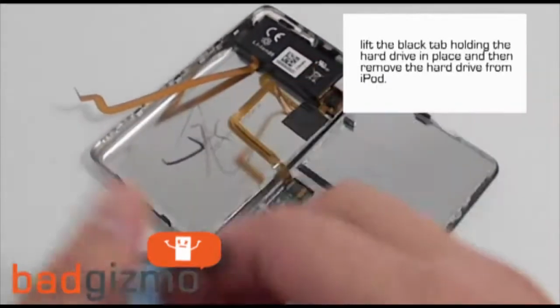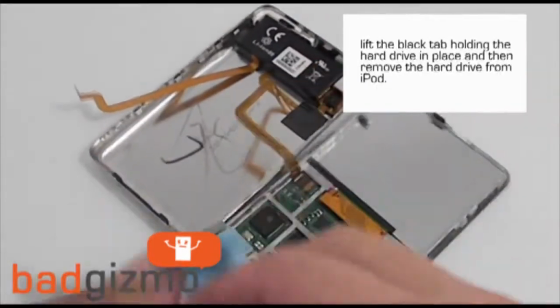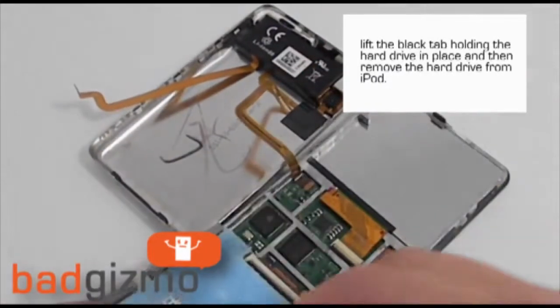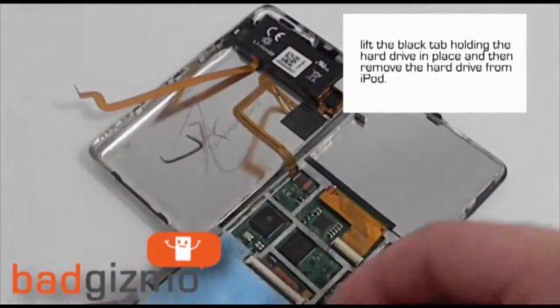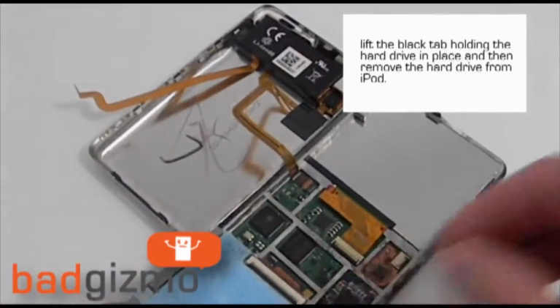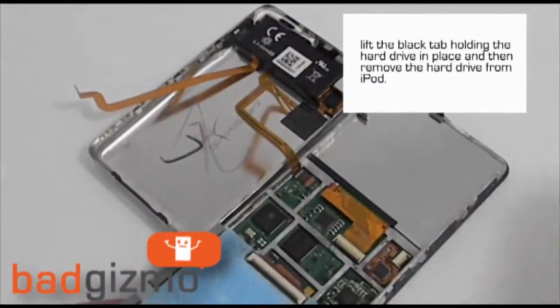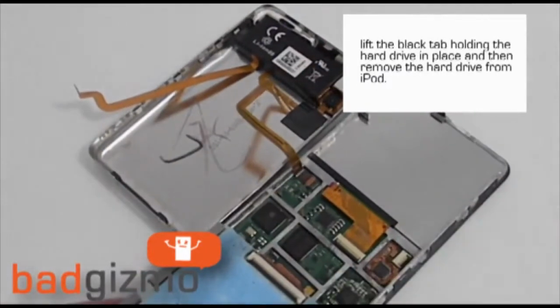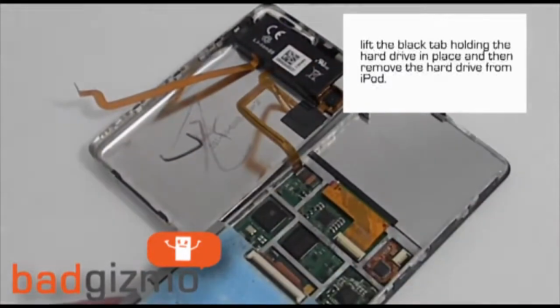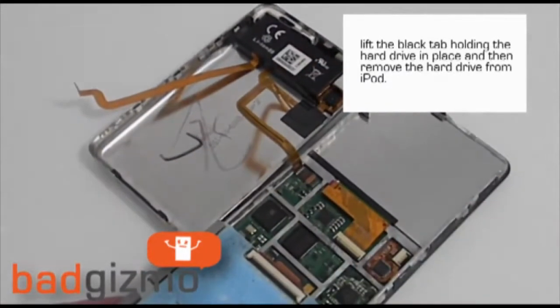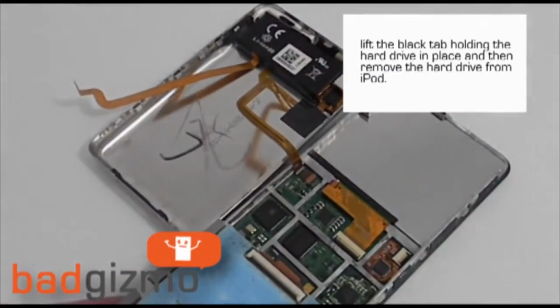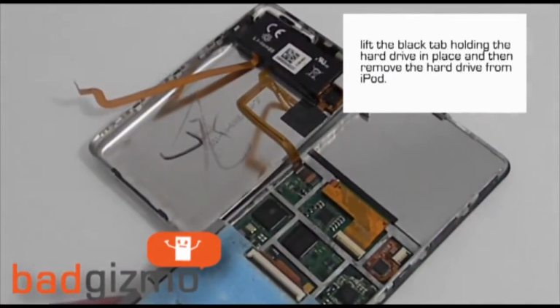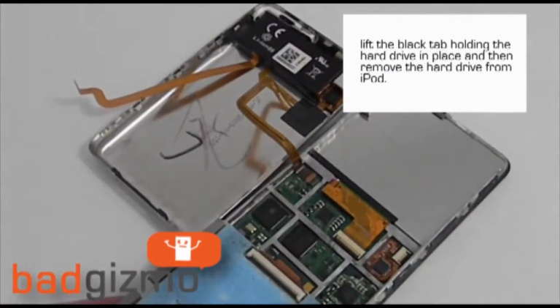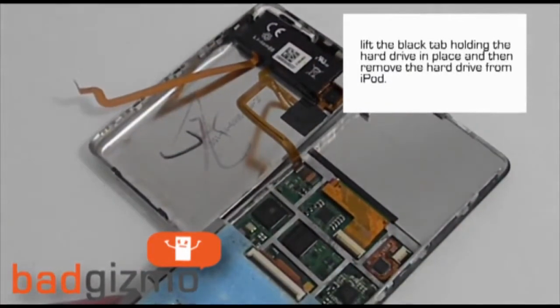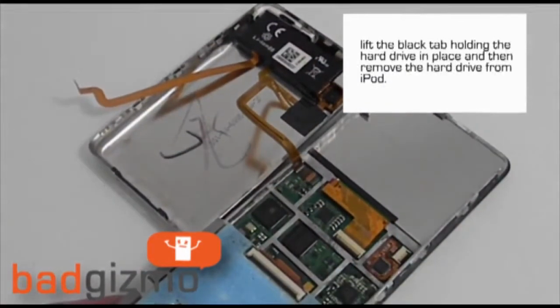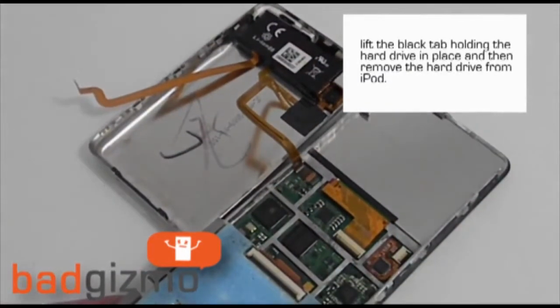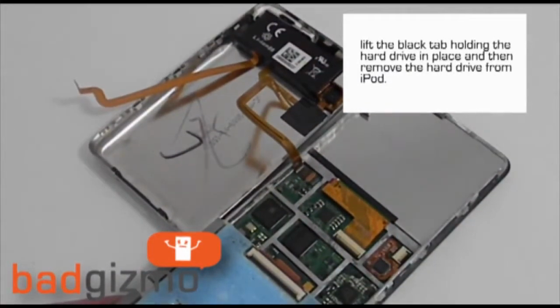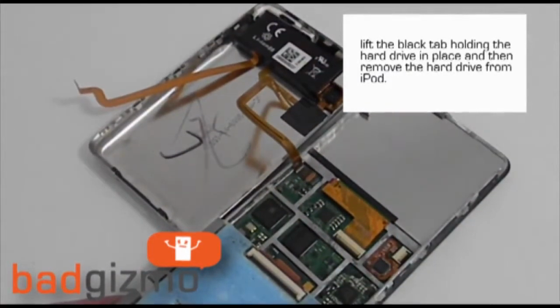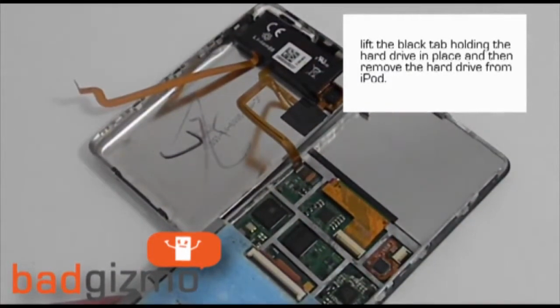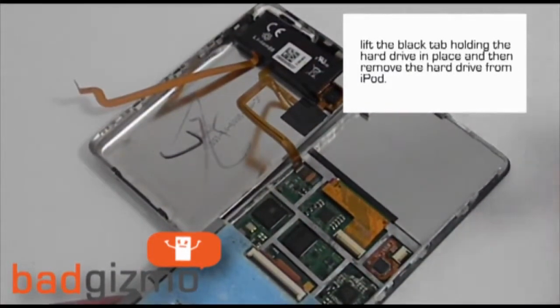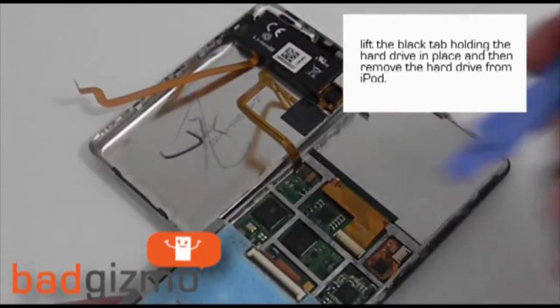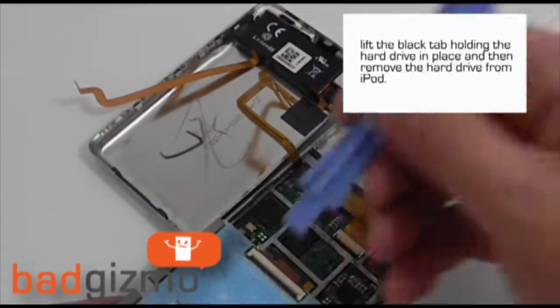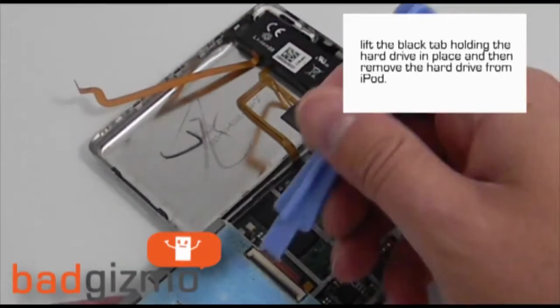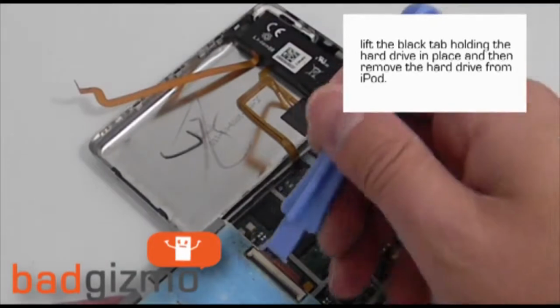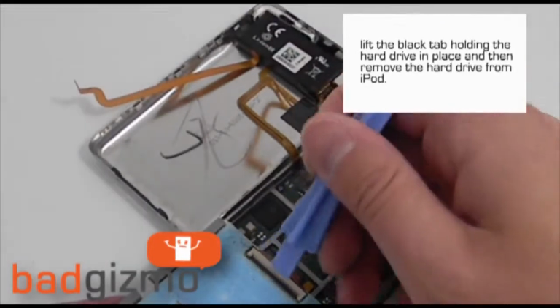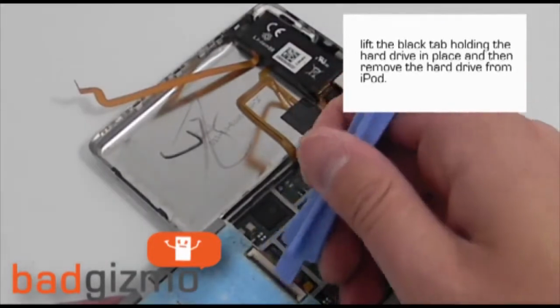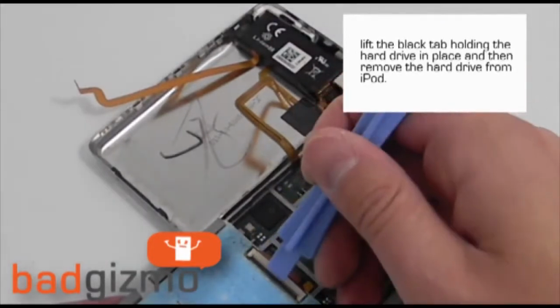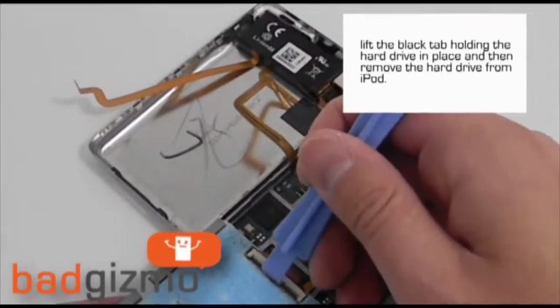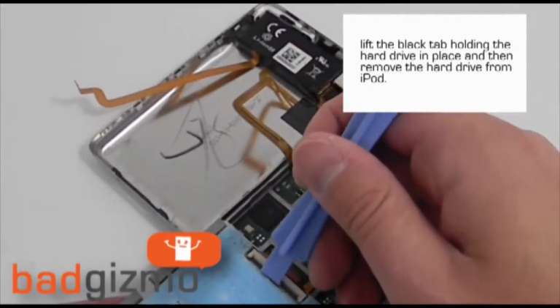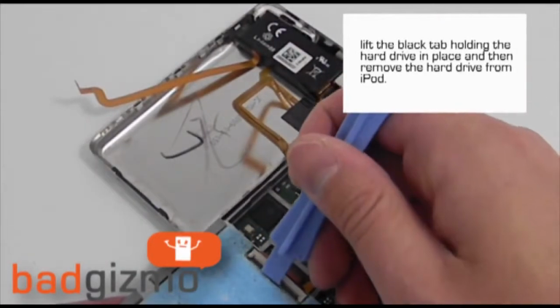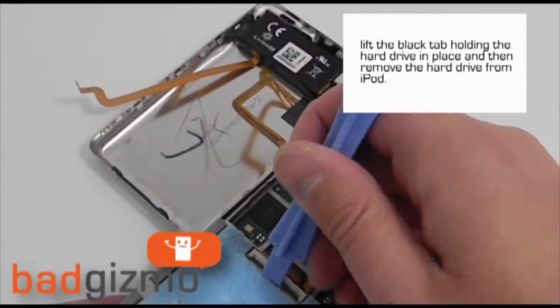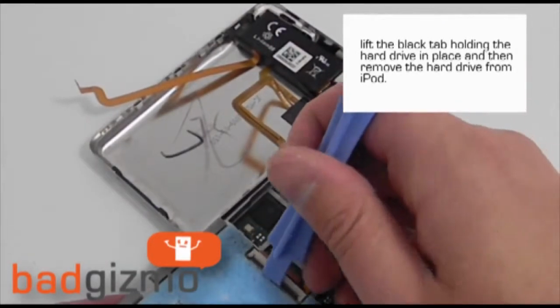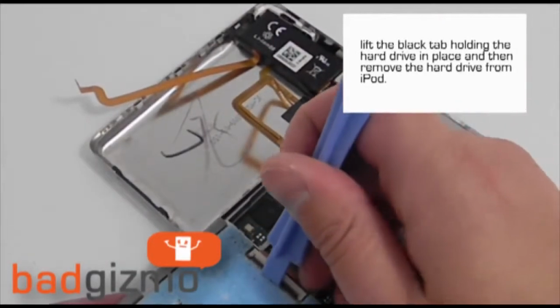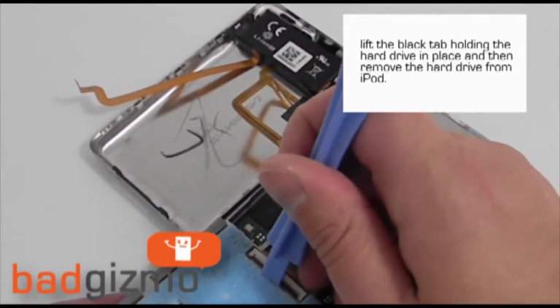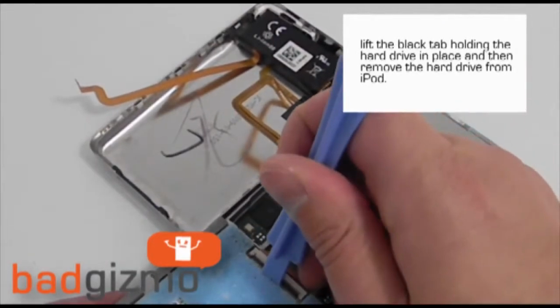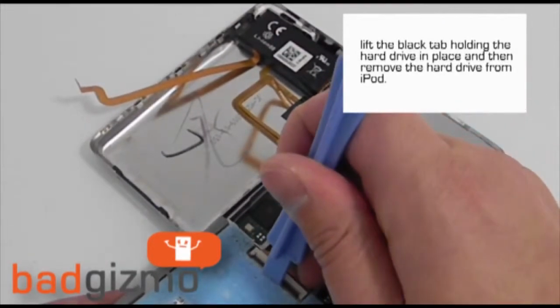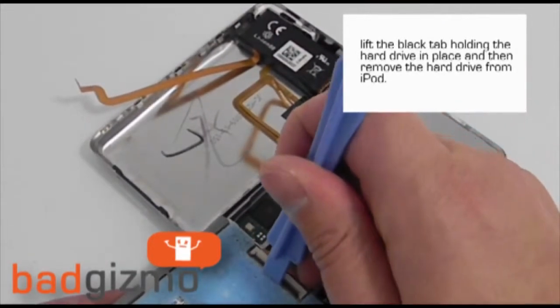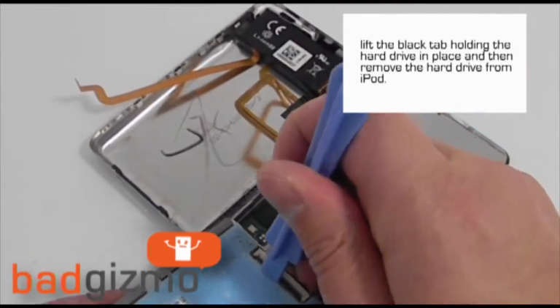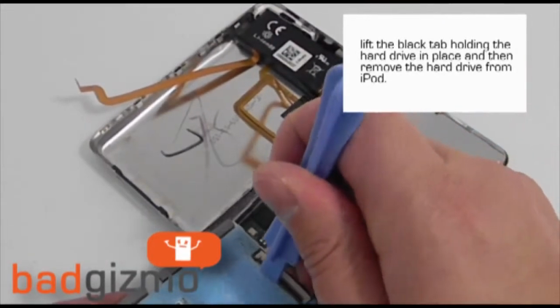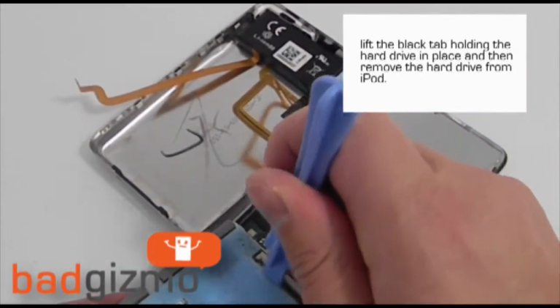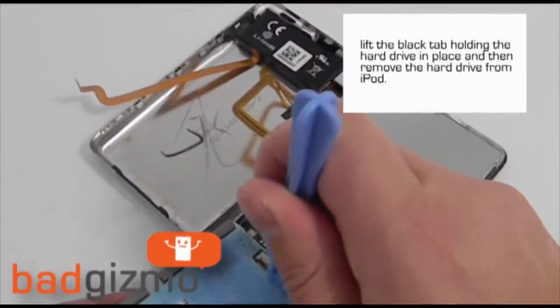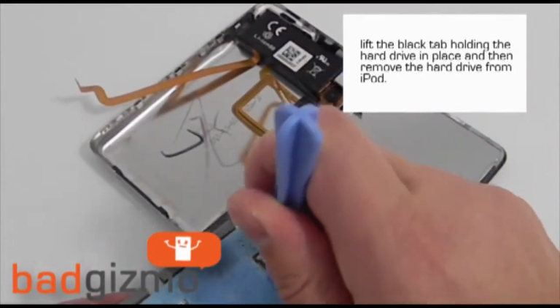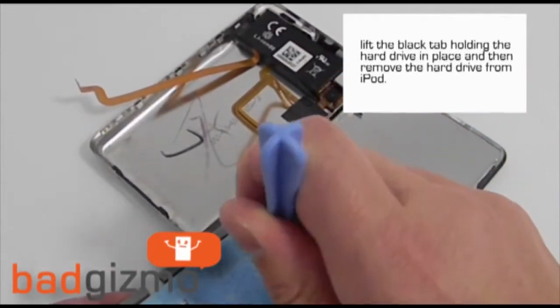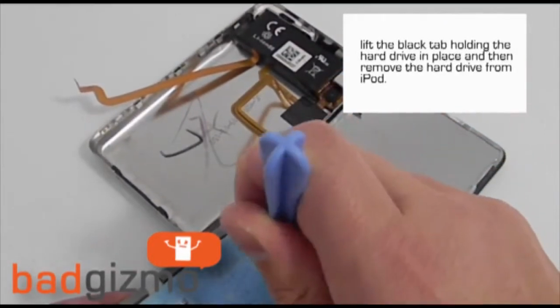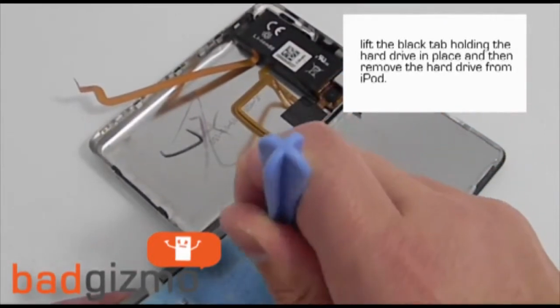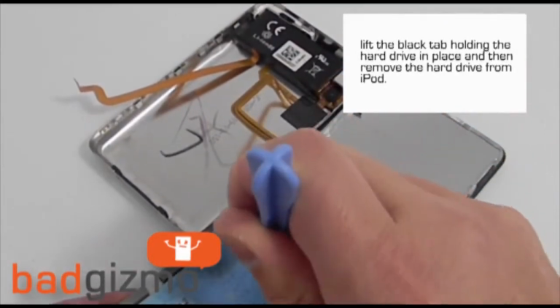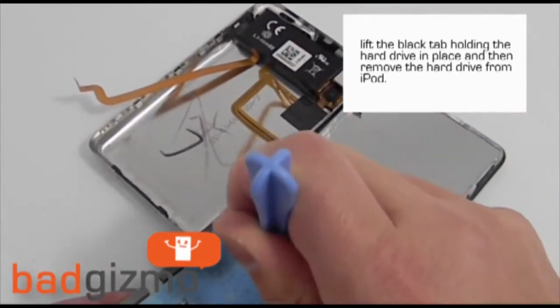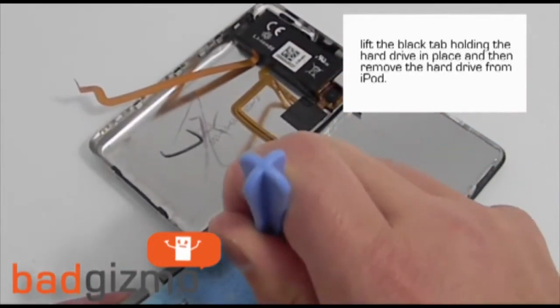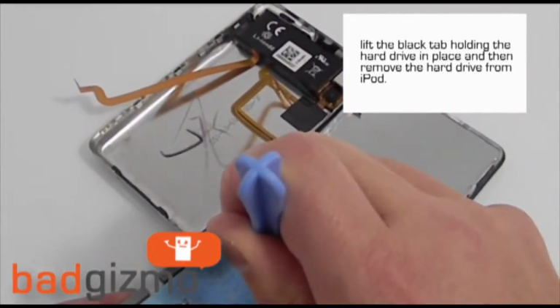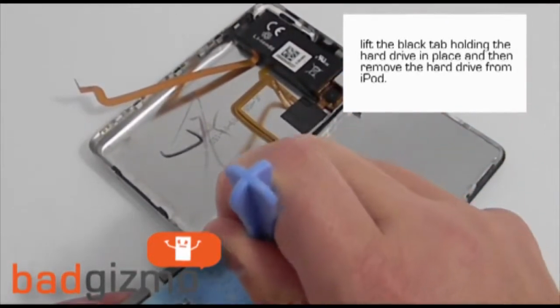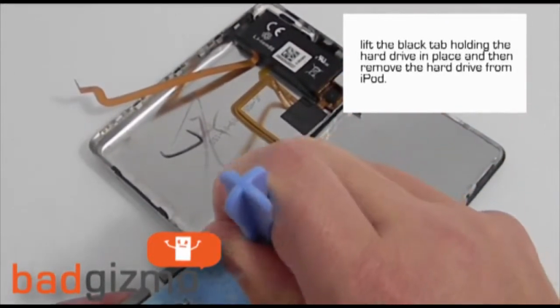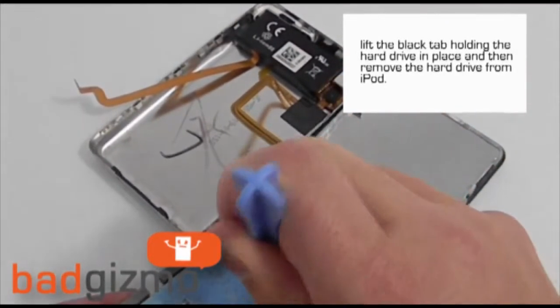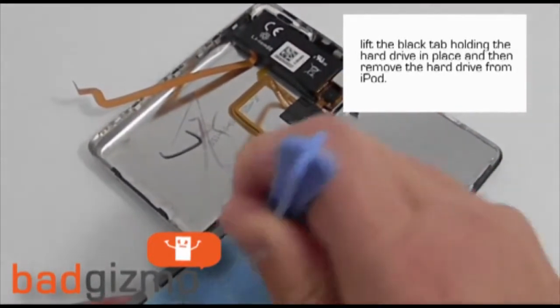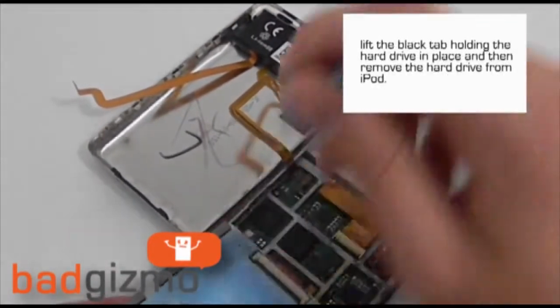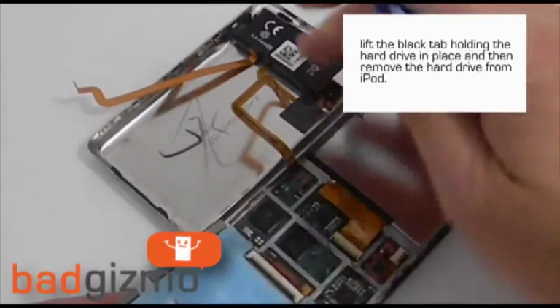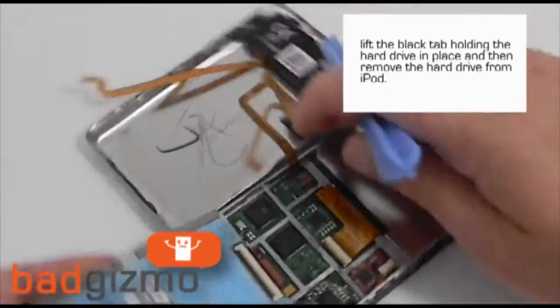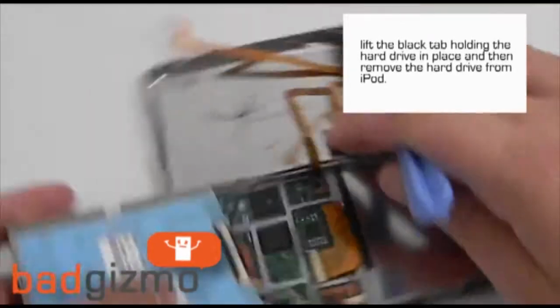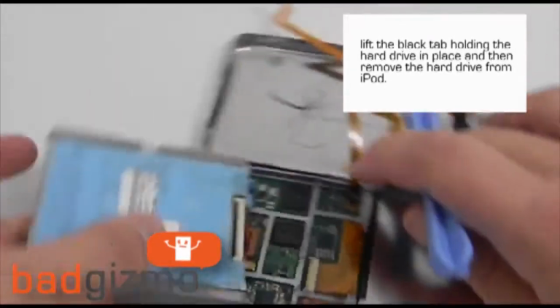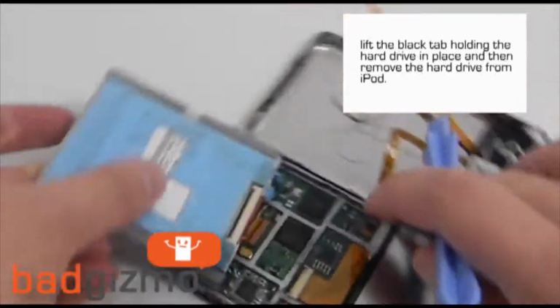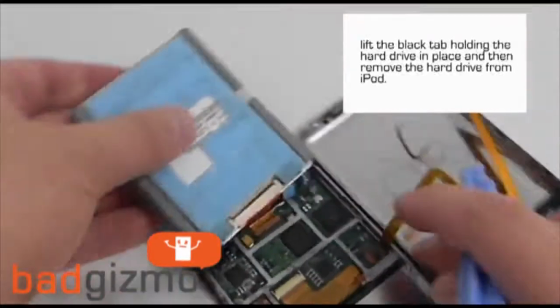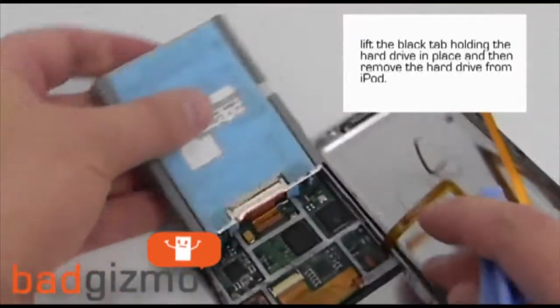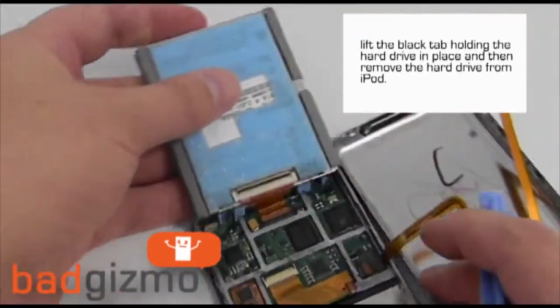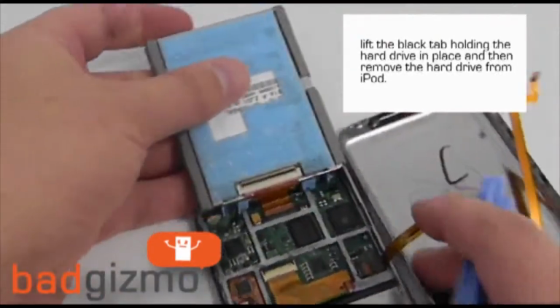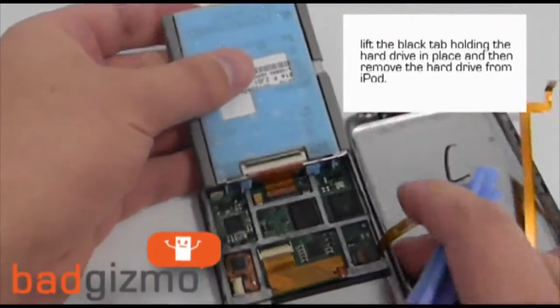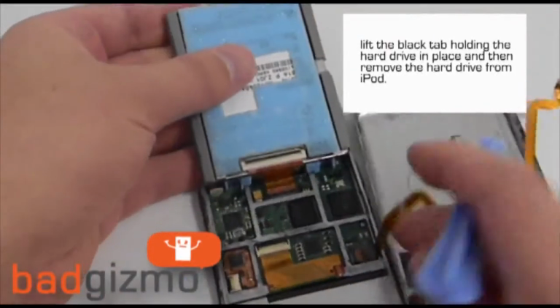With your safe open tool, lift the black tab holding the ZIF cable to the hard drive, and then remove the hard drive from the iPod.